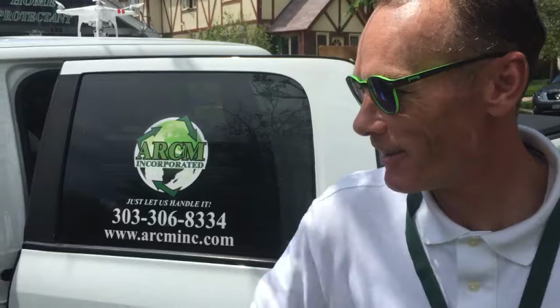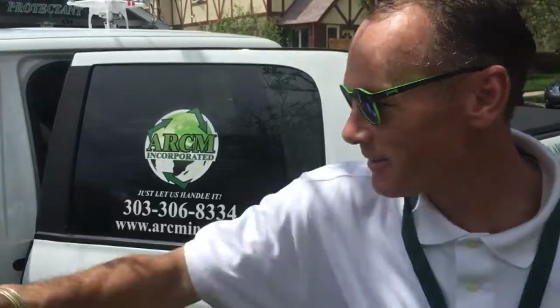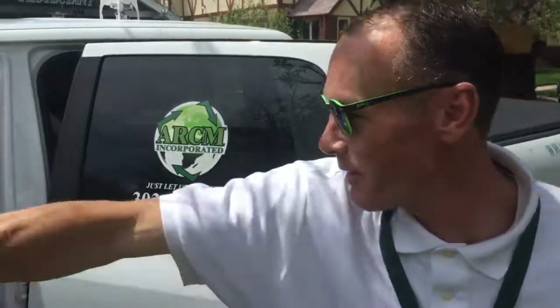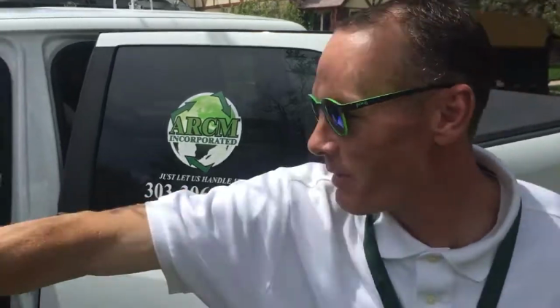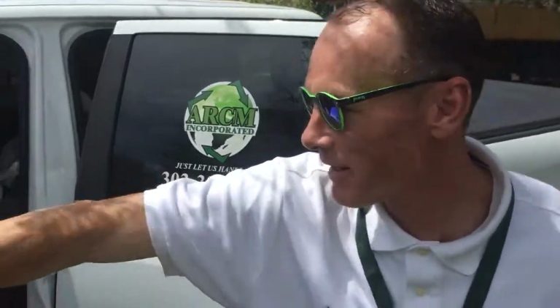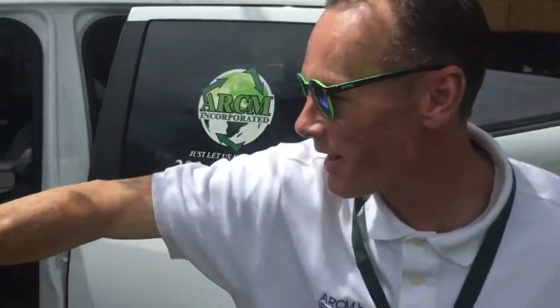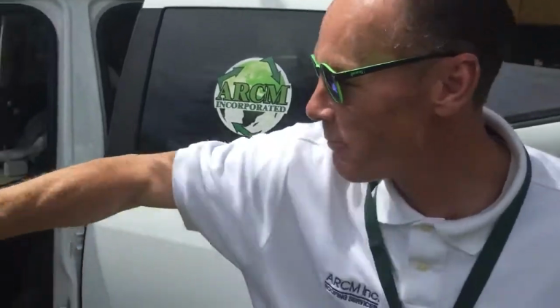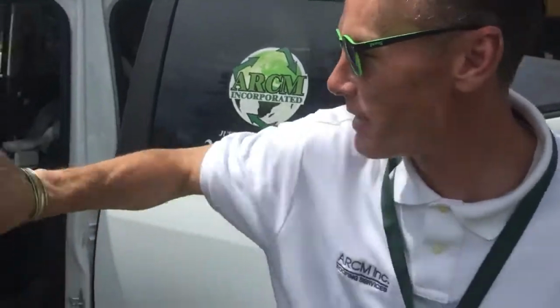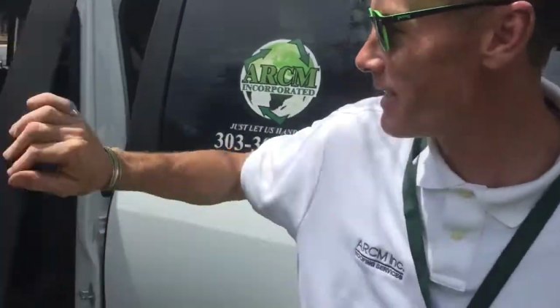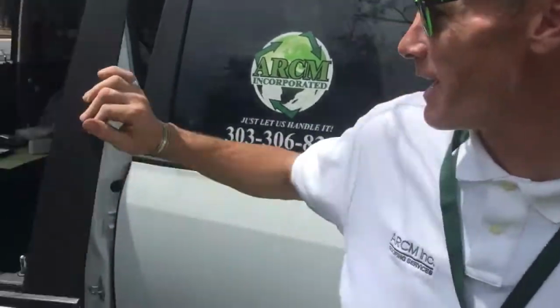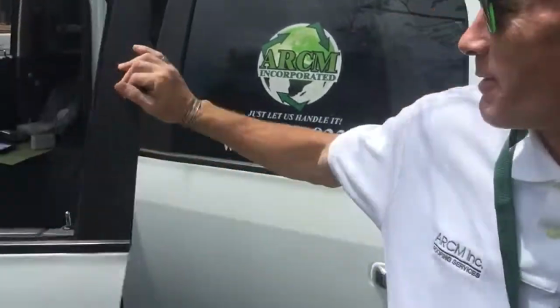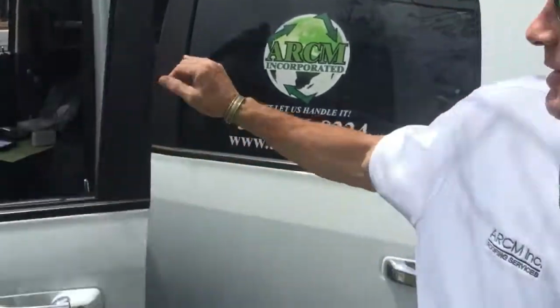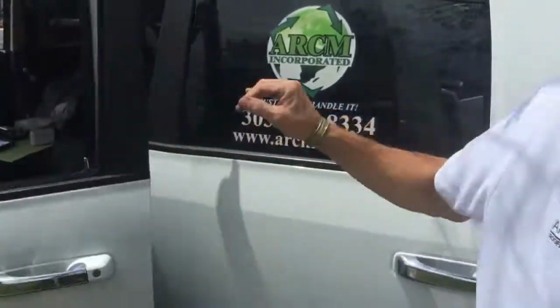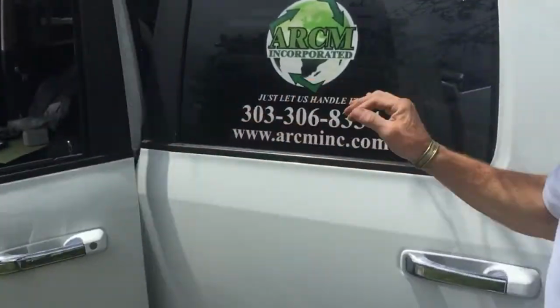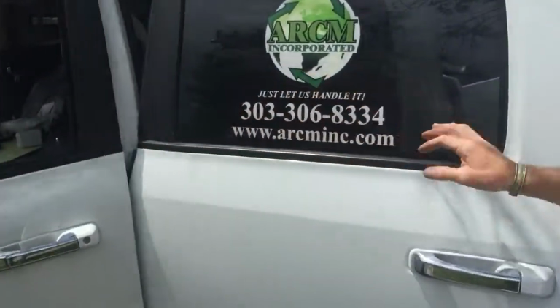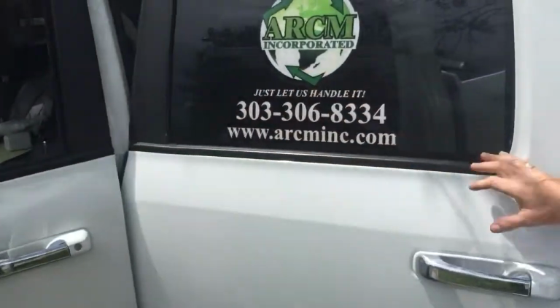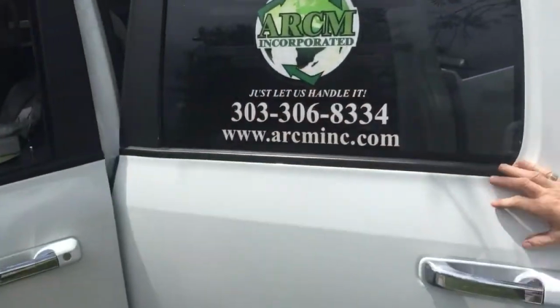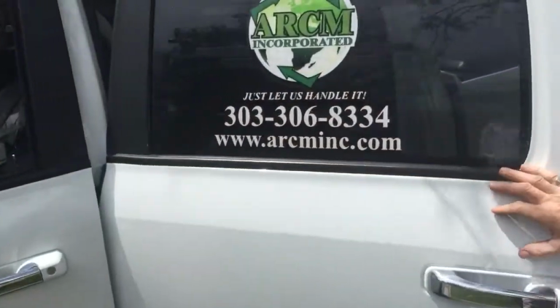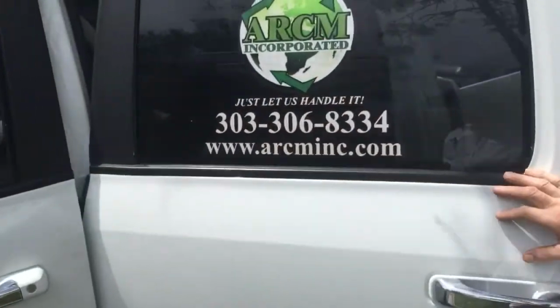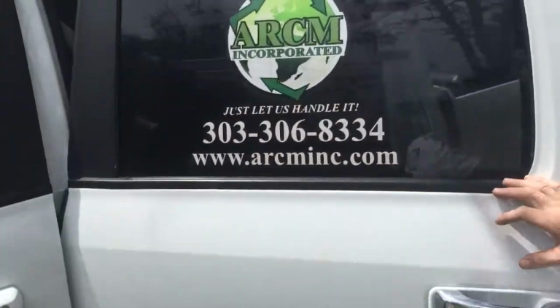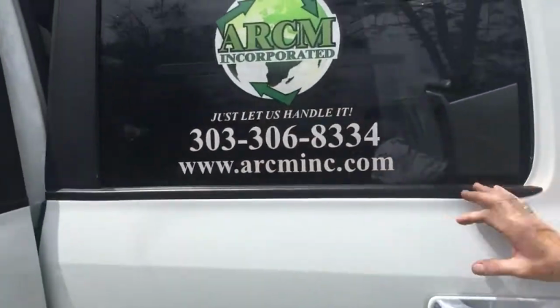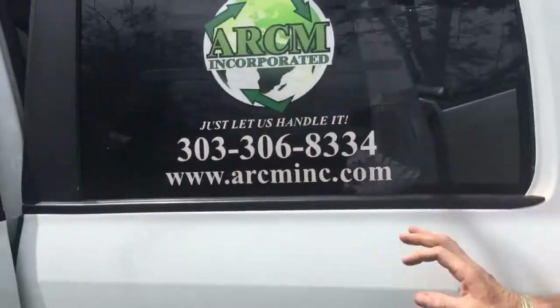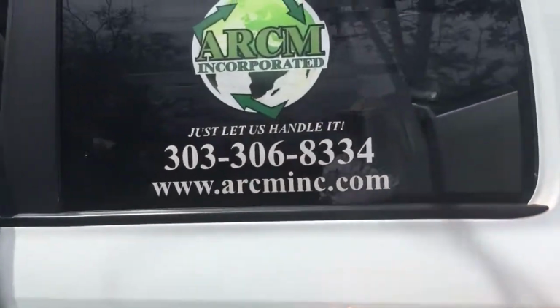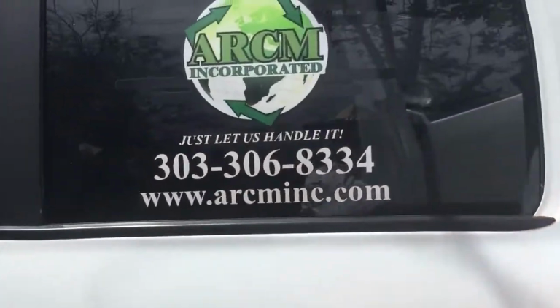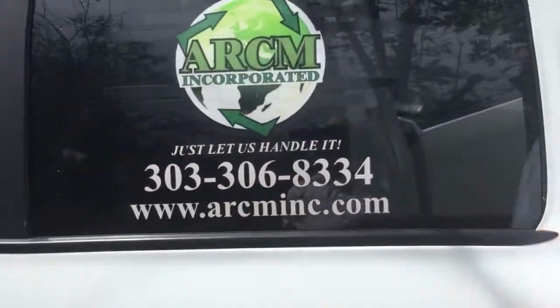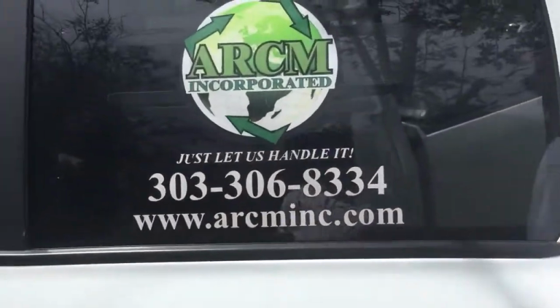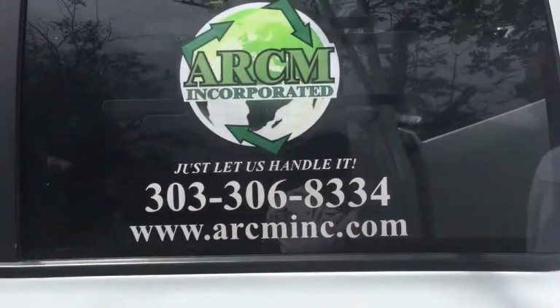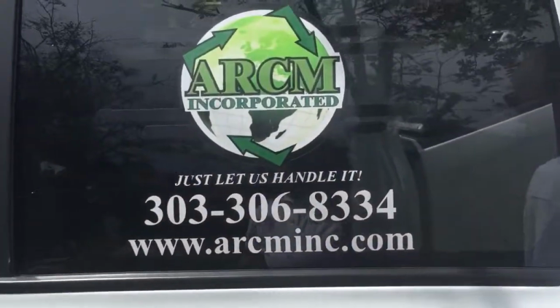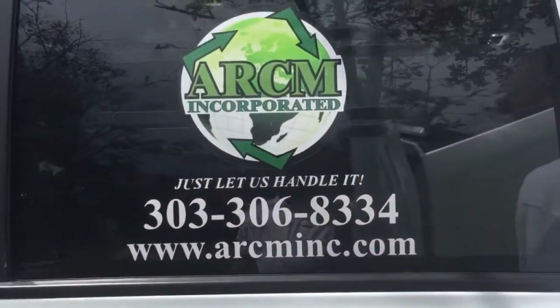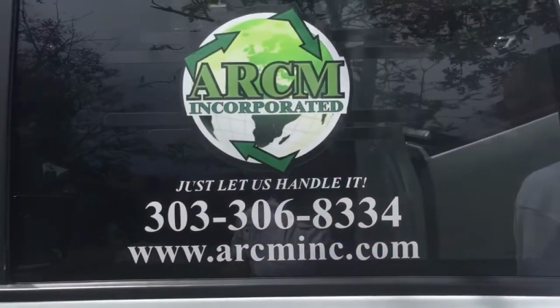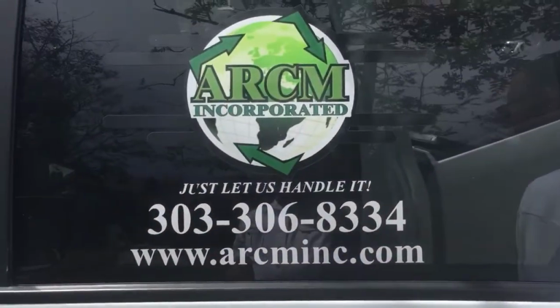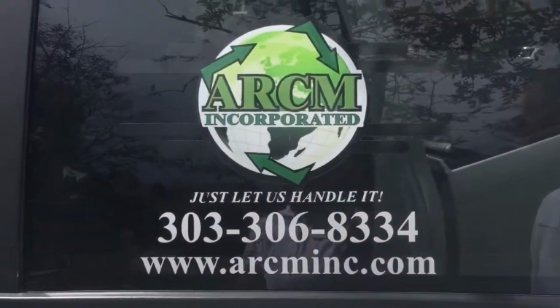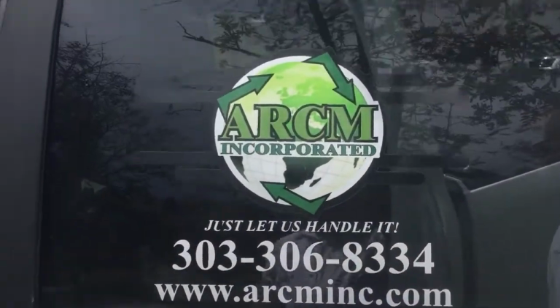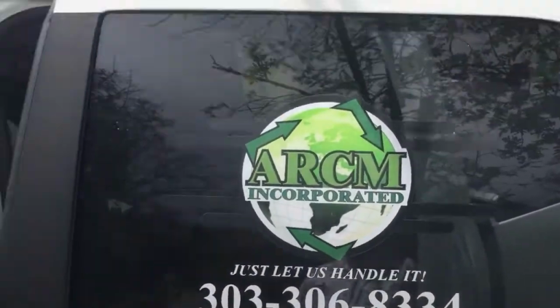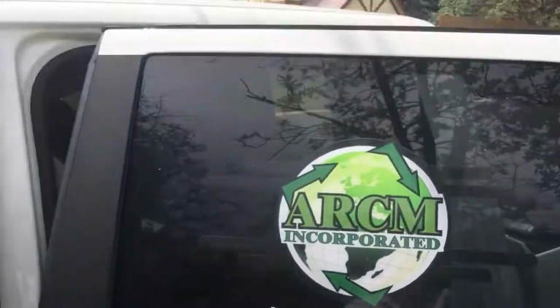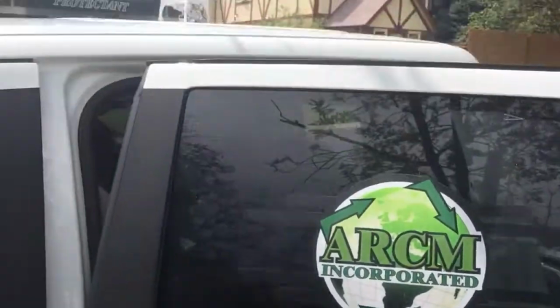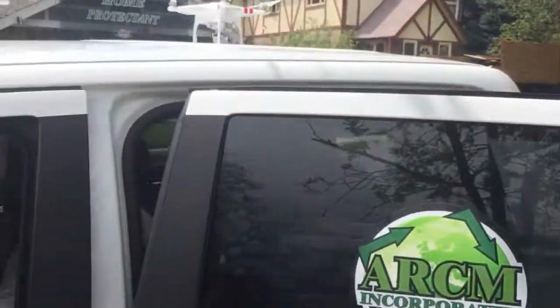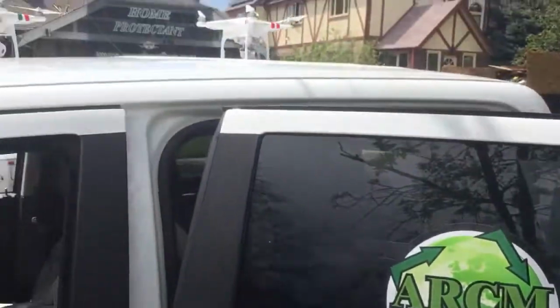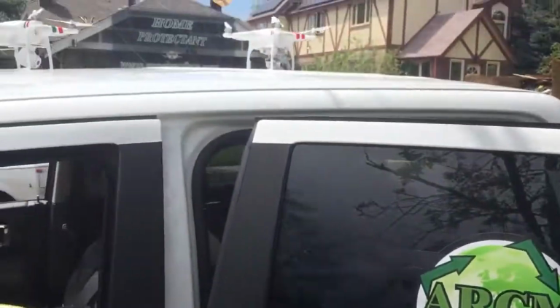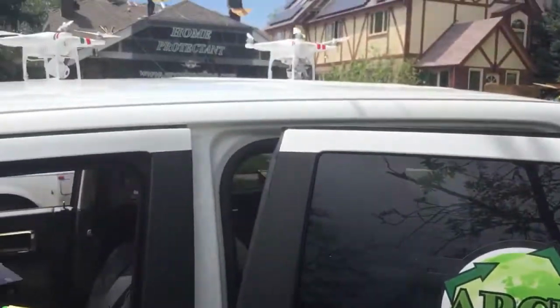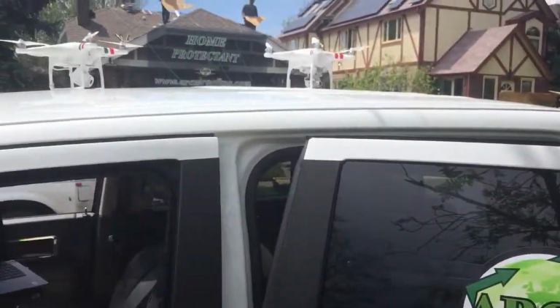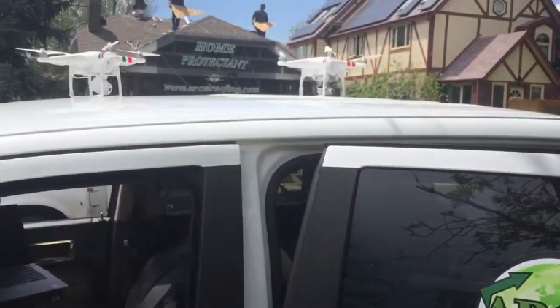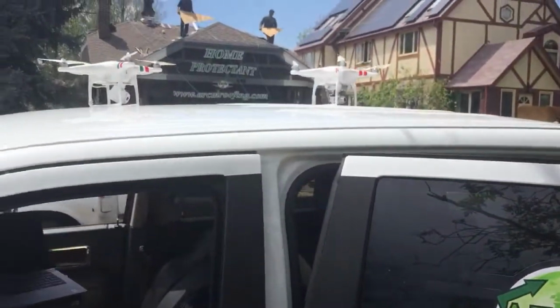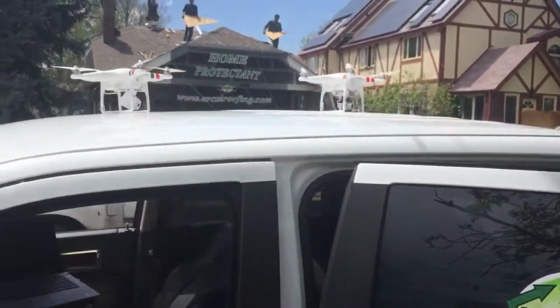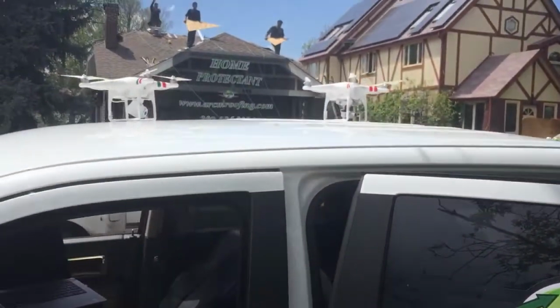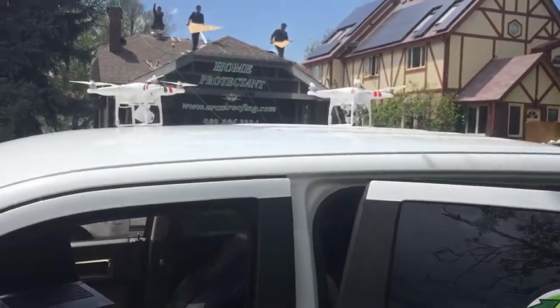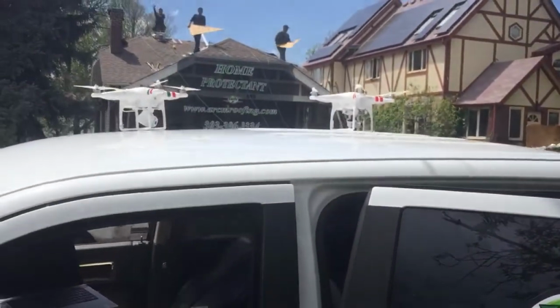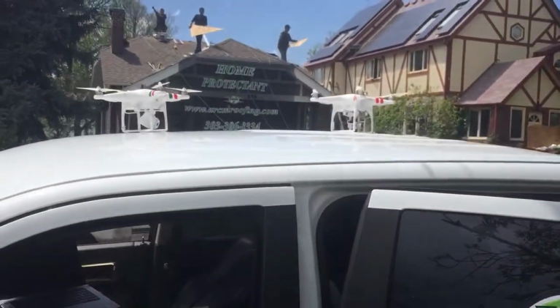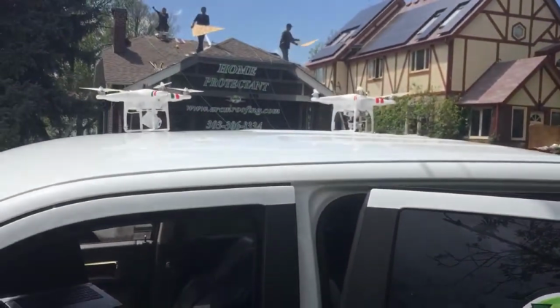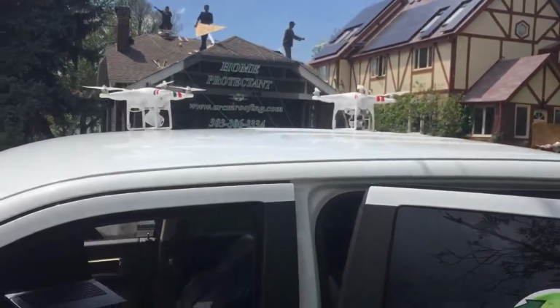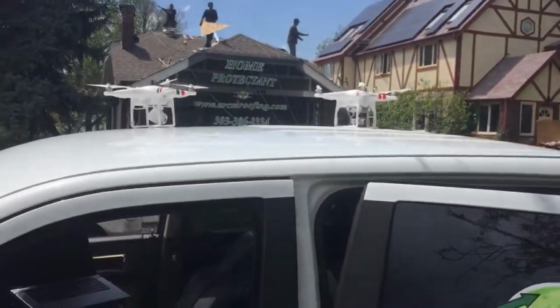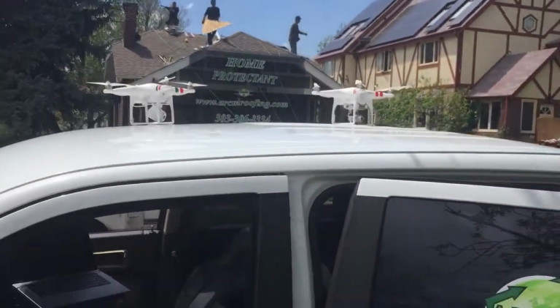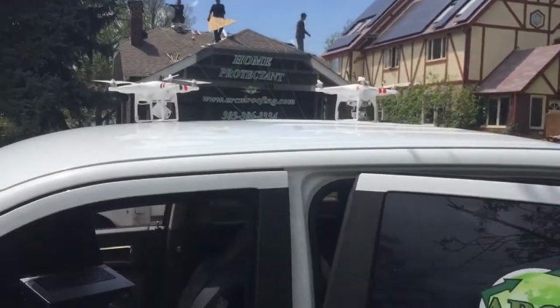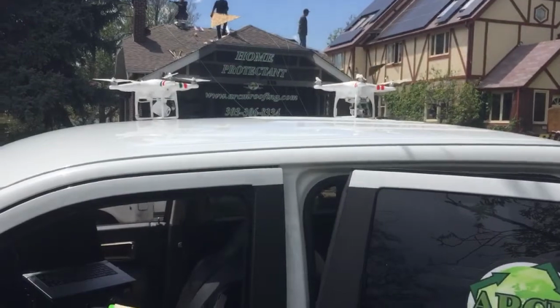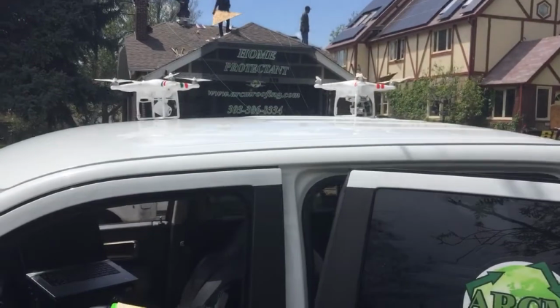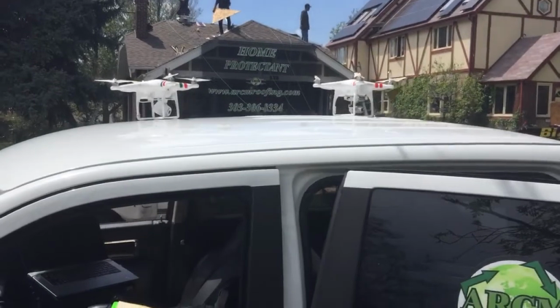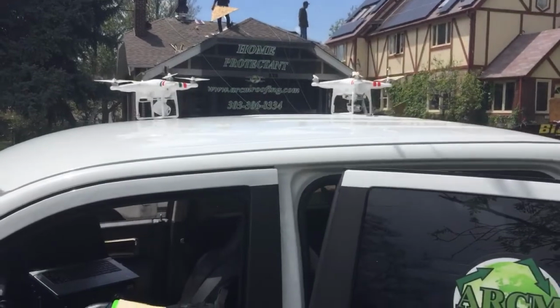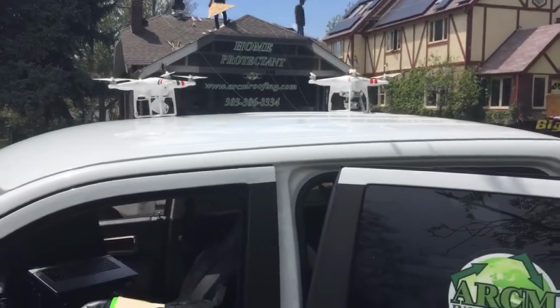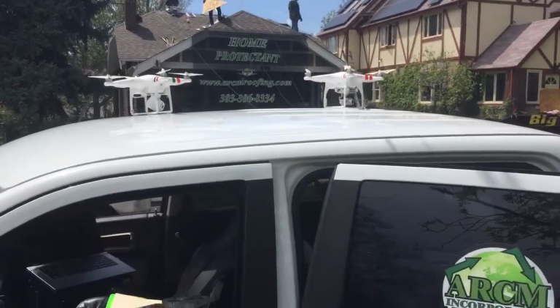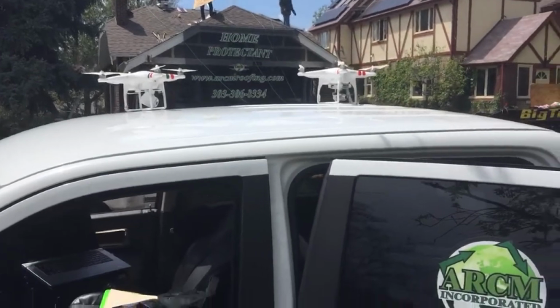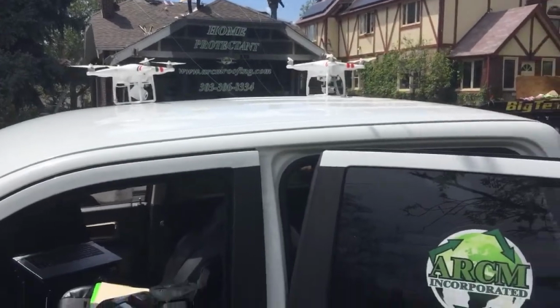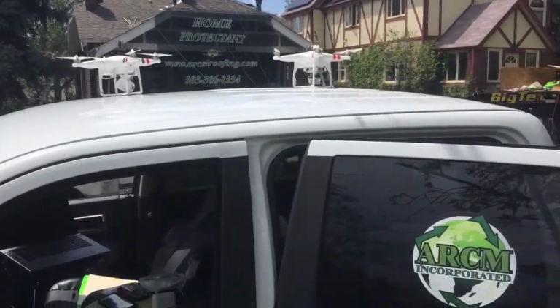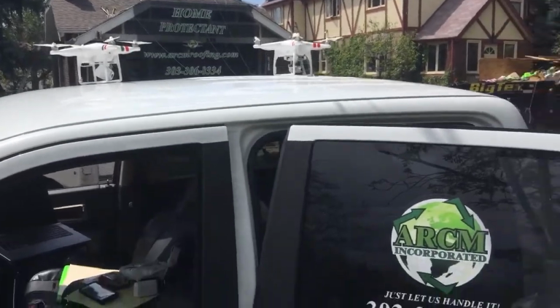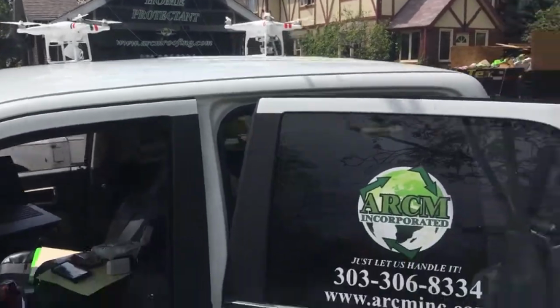Let's get my company name here. Here's the company name. These guys are flying — in this case, DJI Phantoms doing roof inspection.